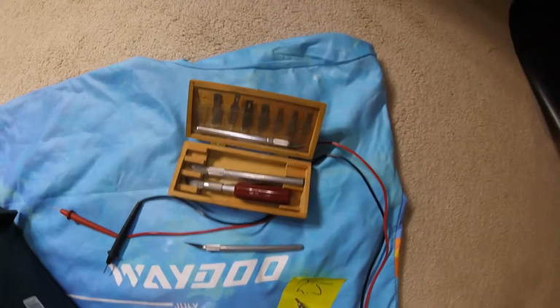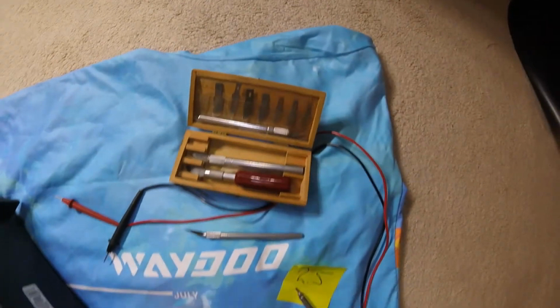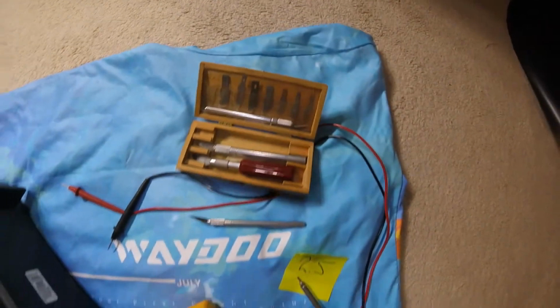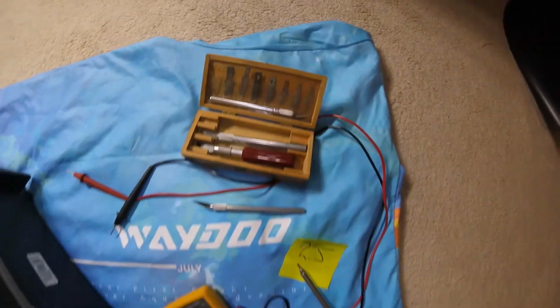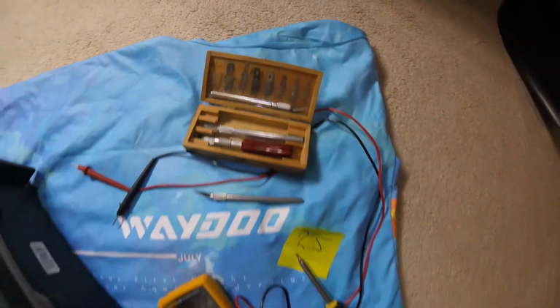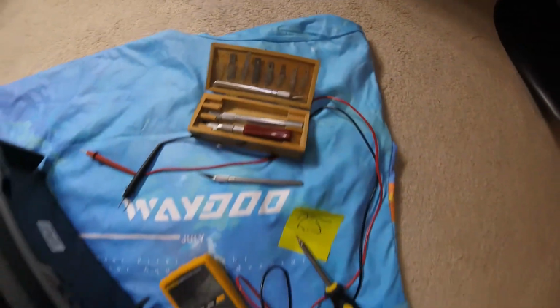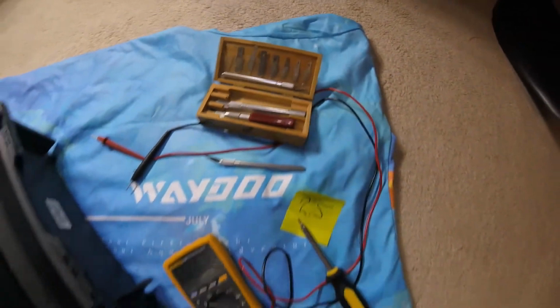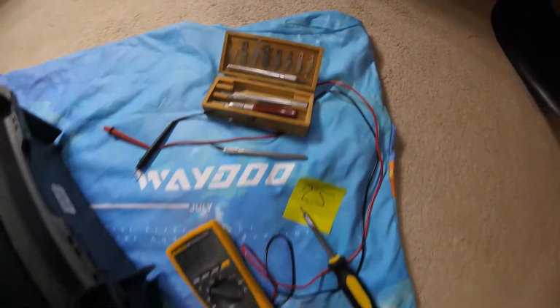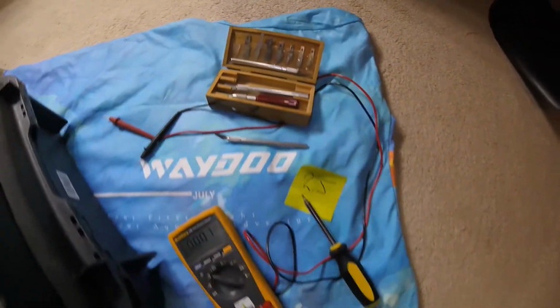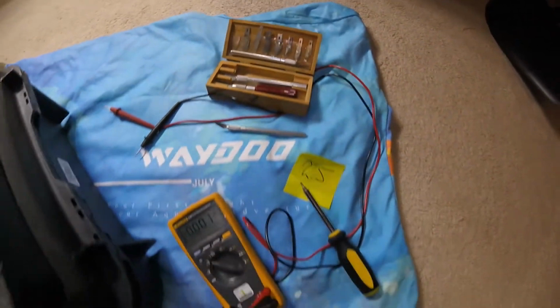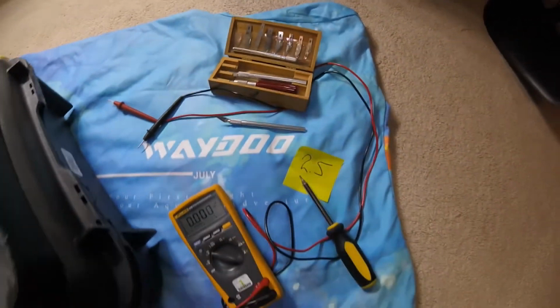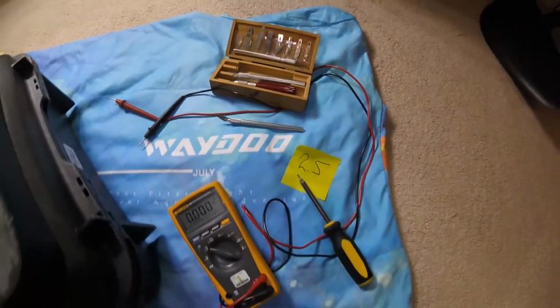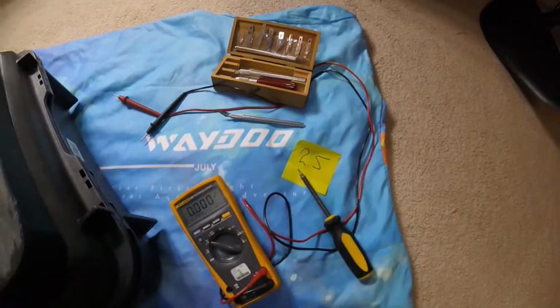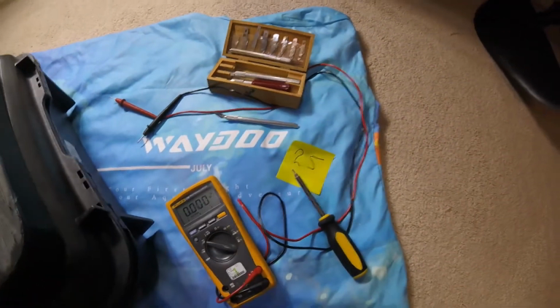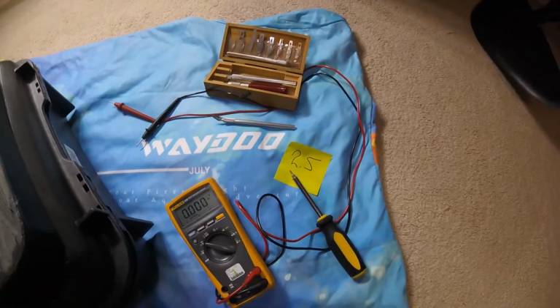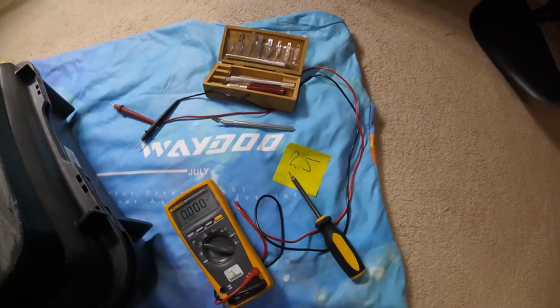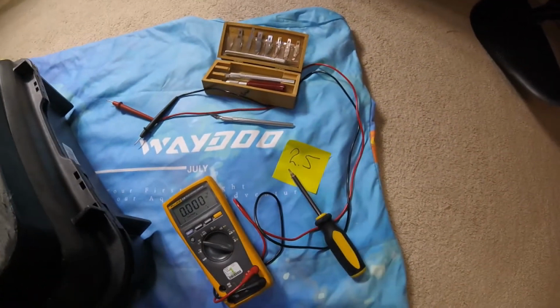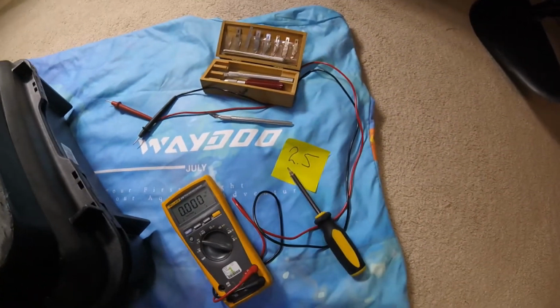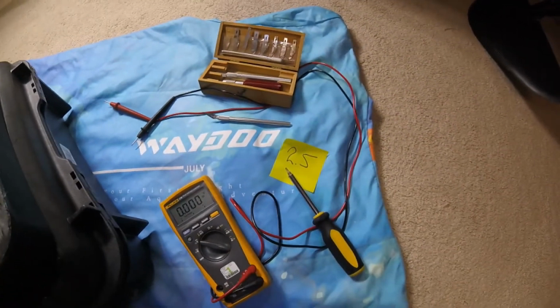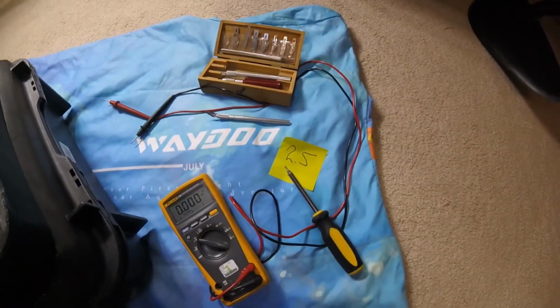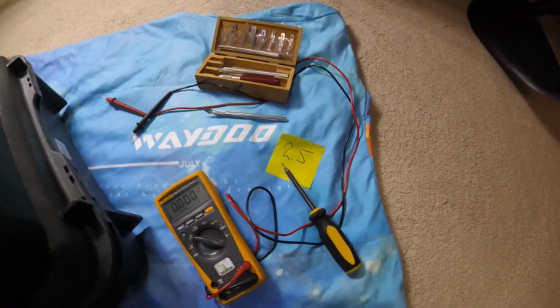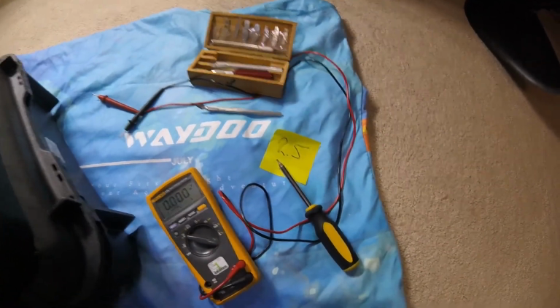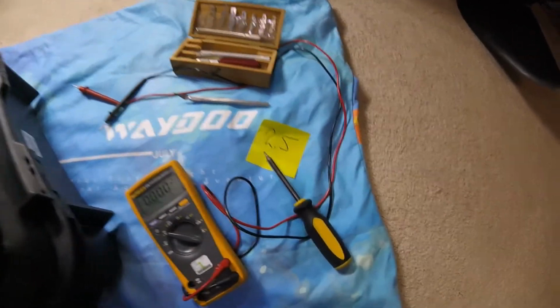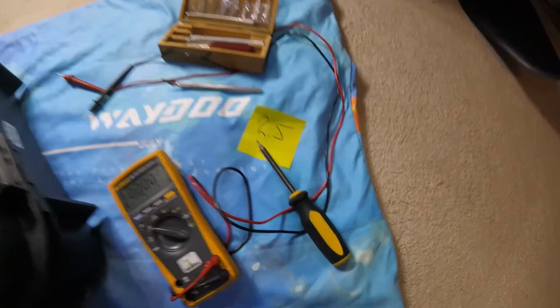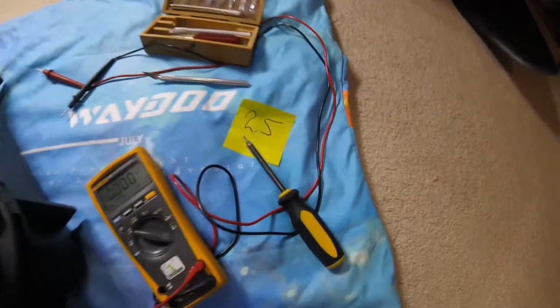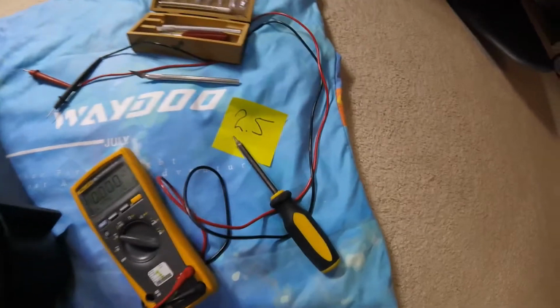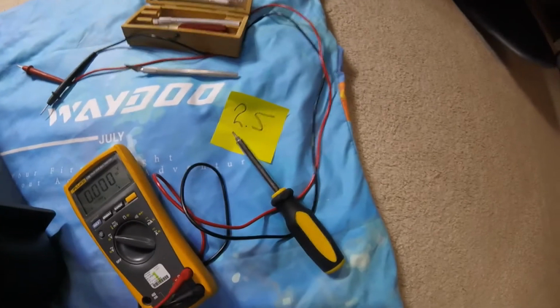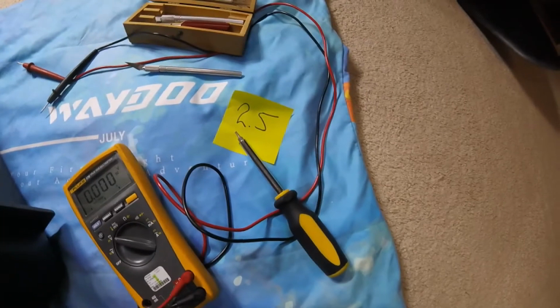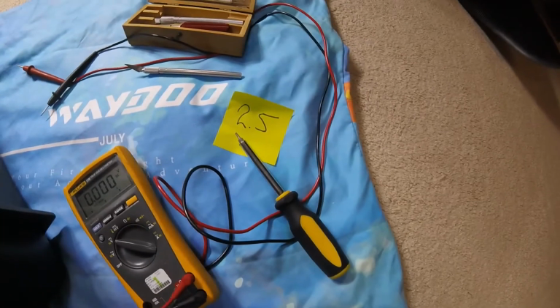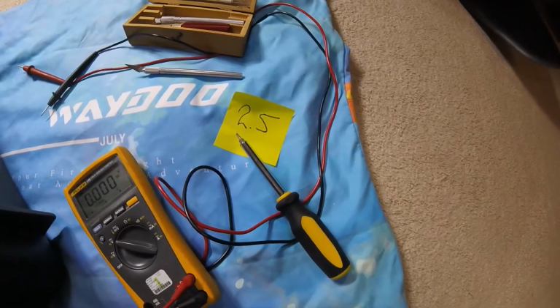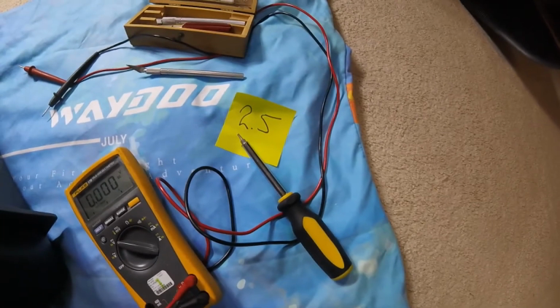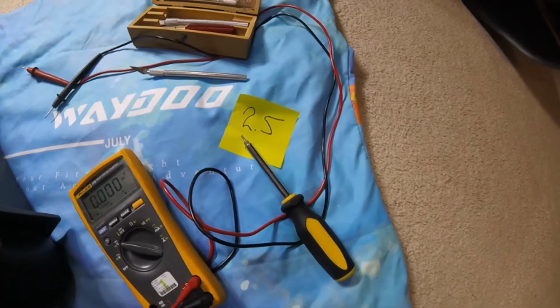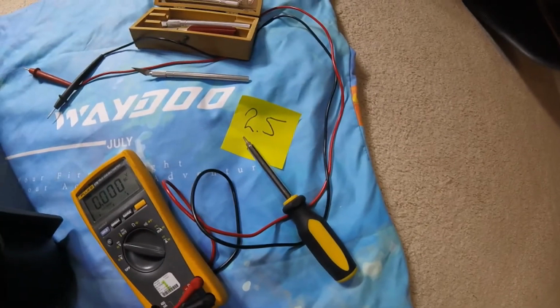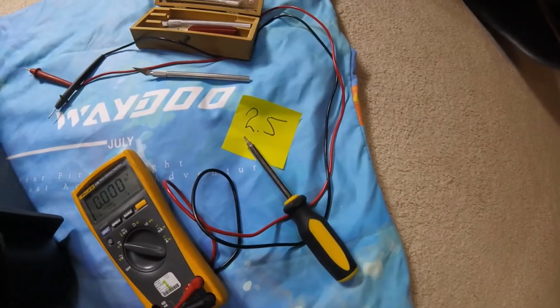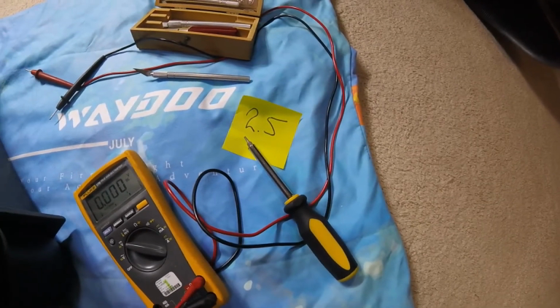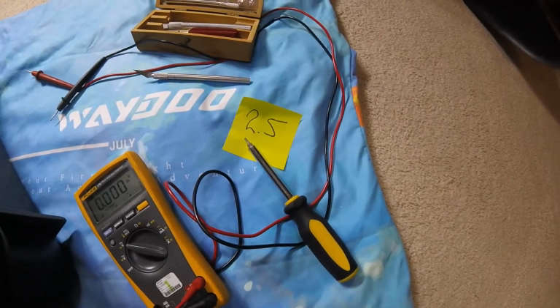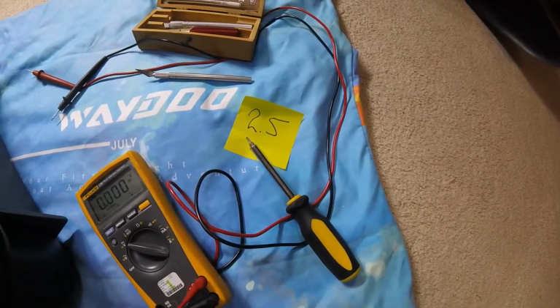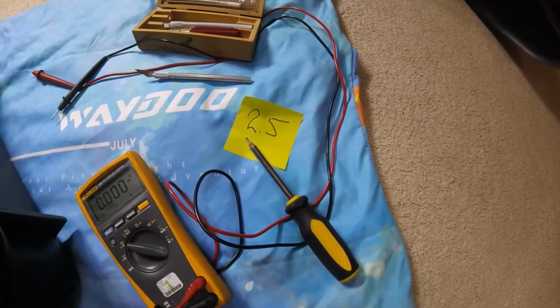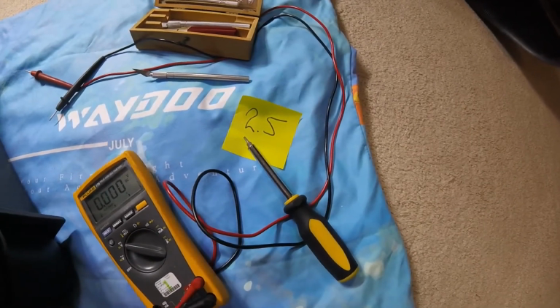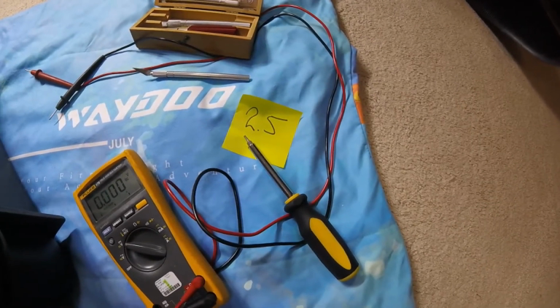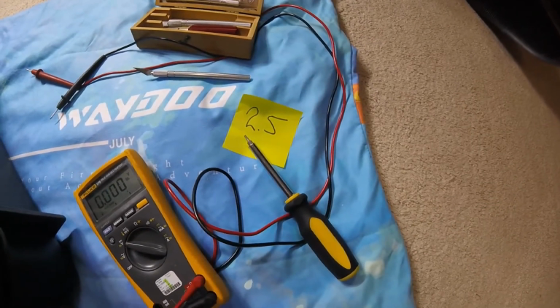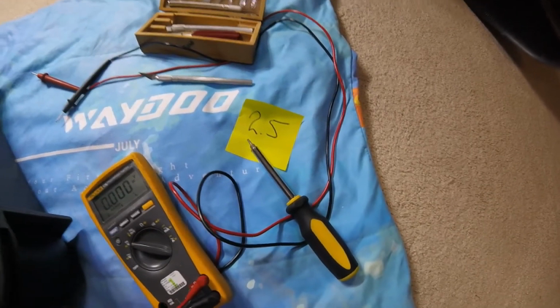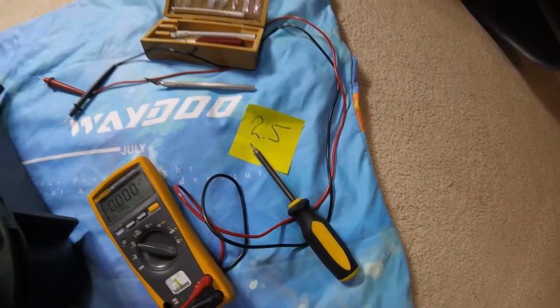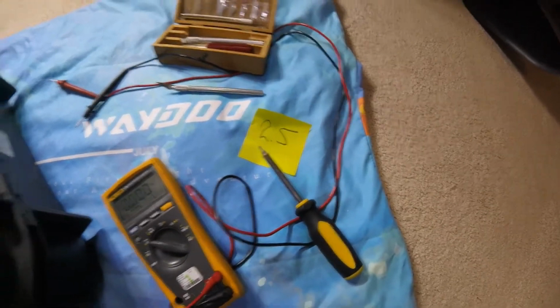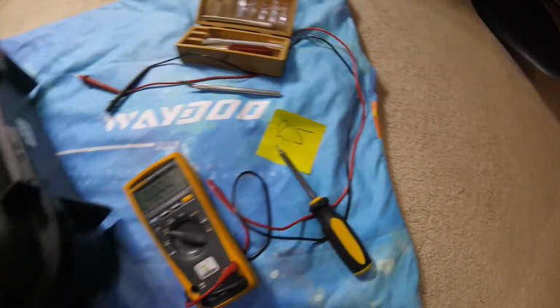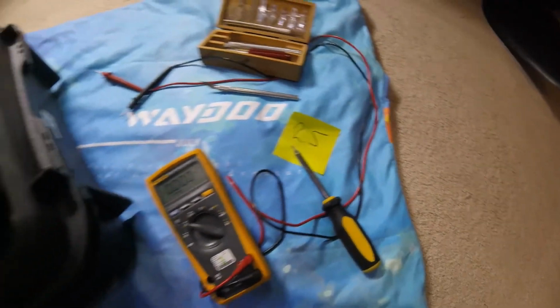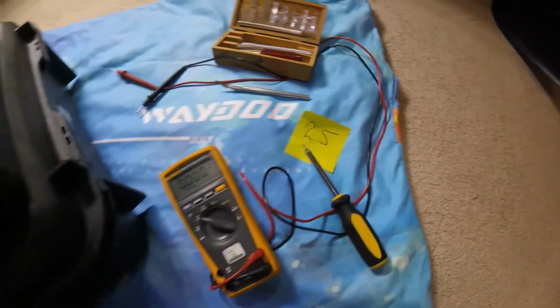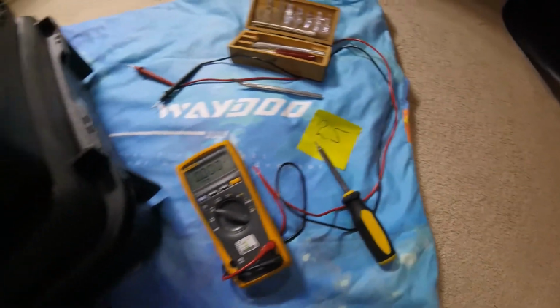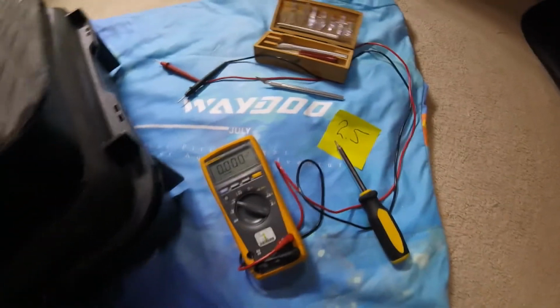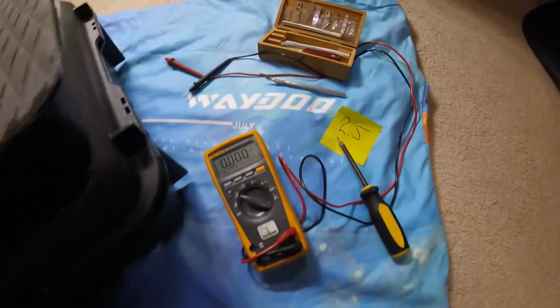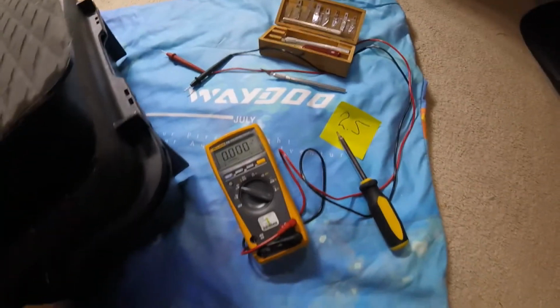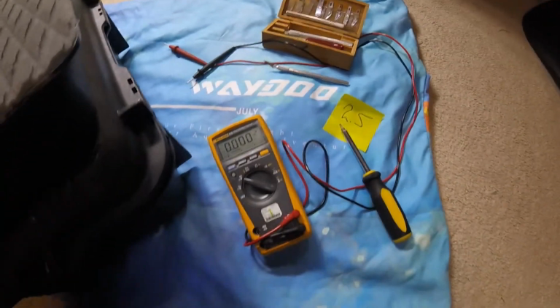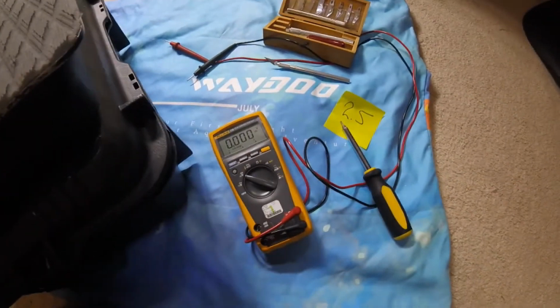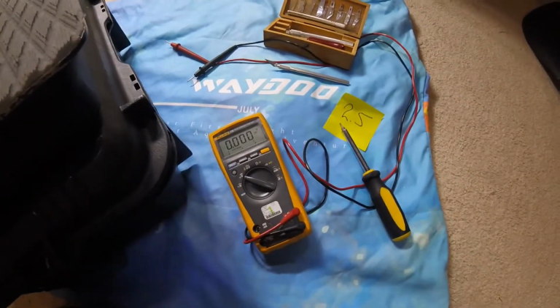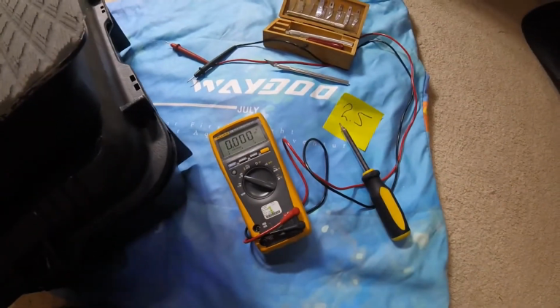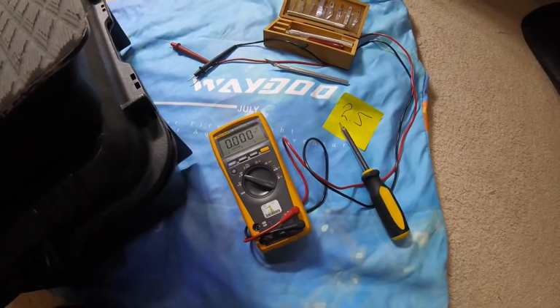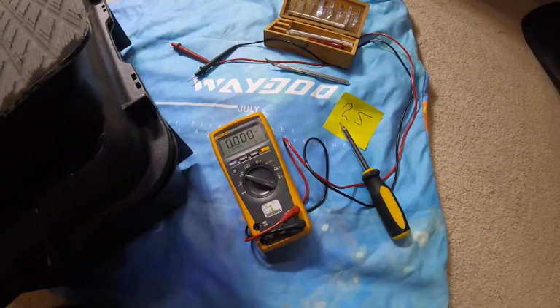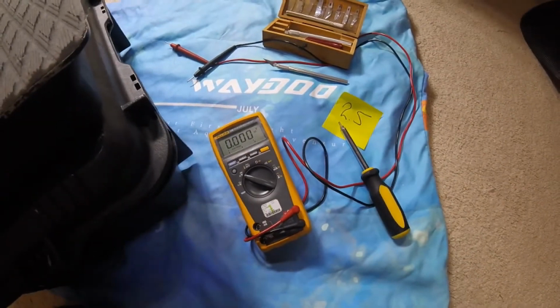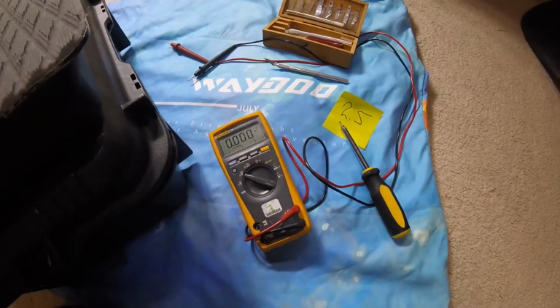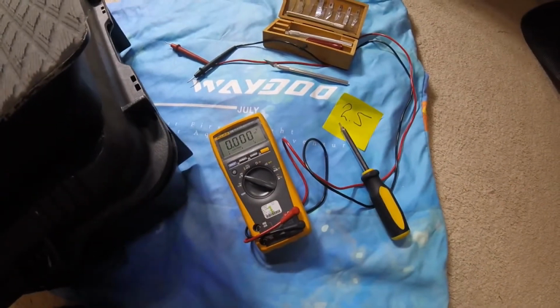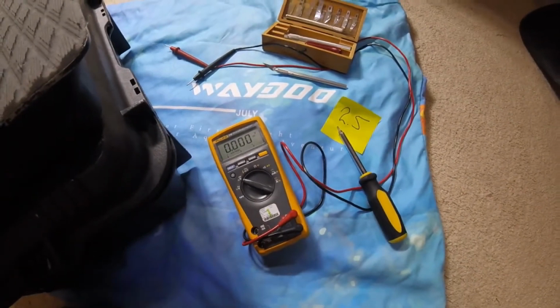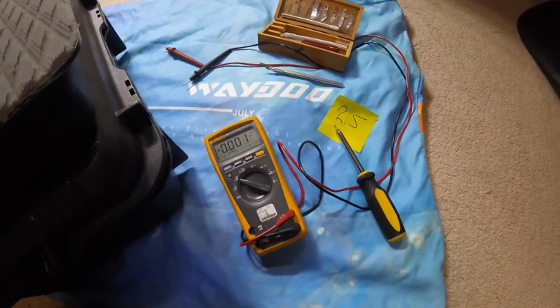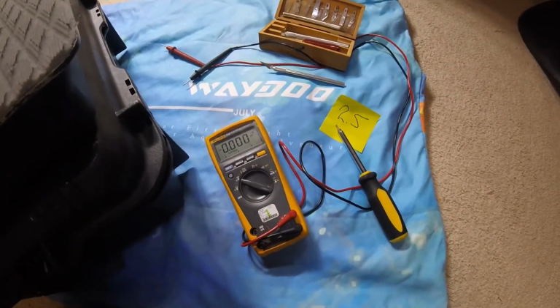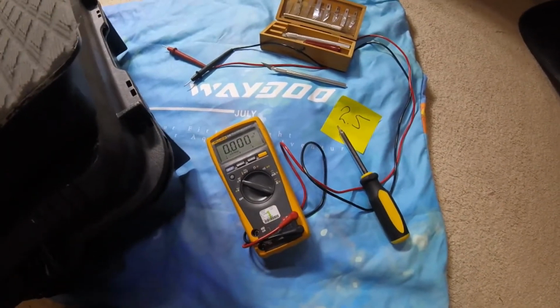The tools you're going to need are a razor blade, a 2.5 millimeter Allen wrench, and likely a multimeter.